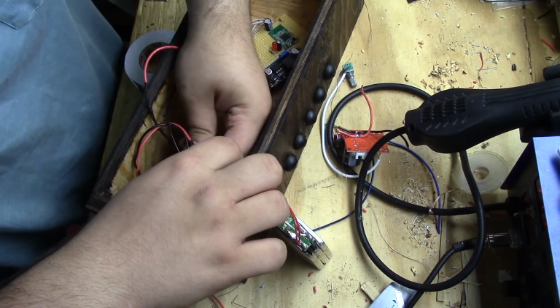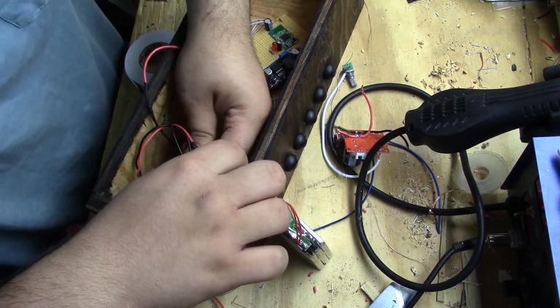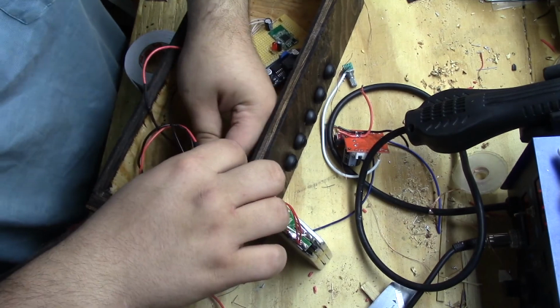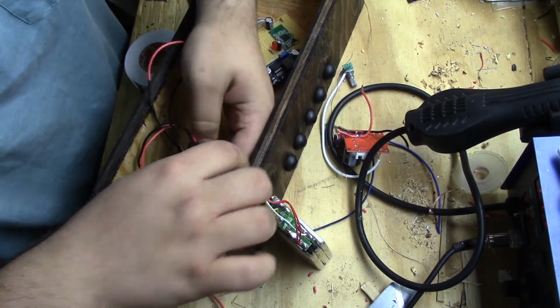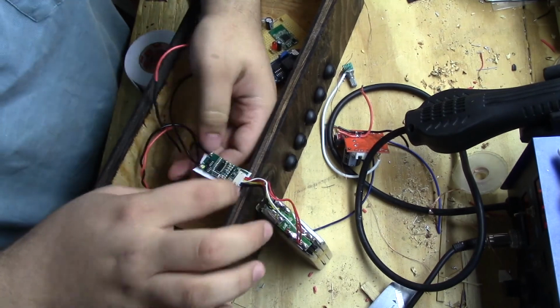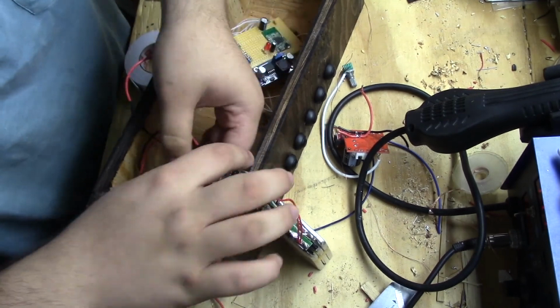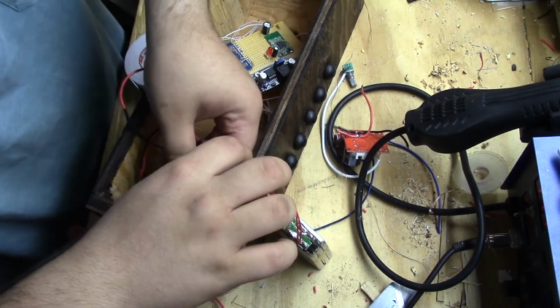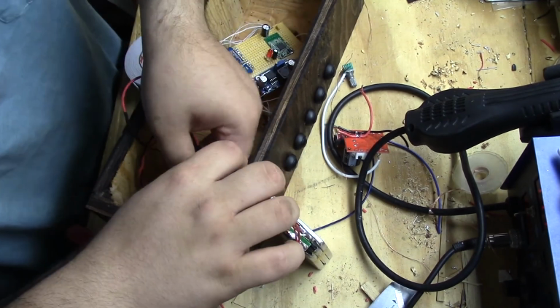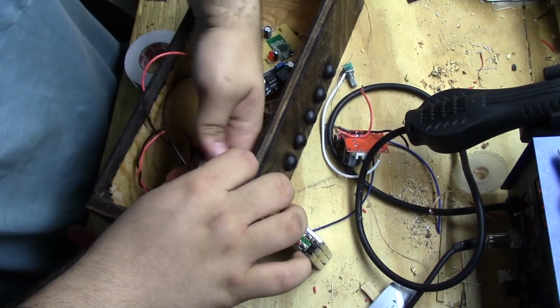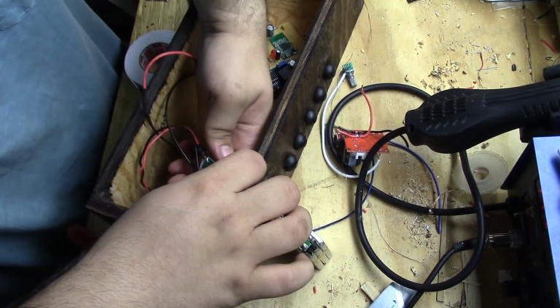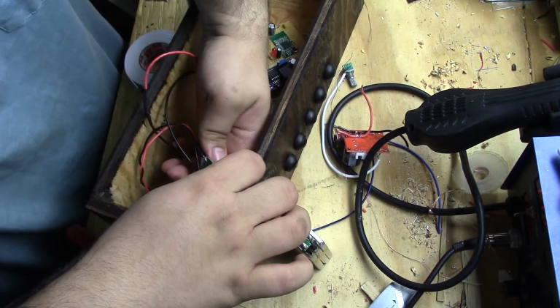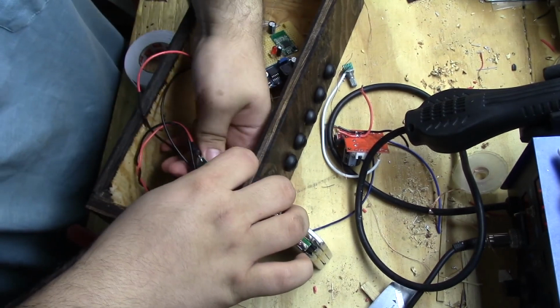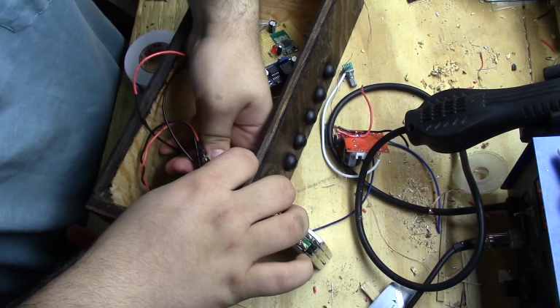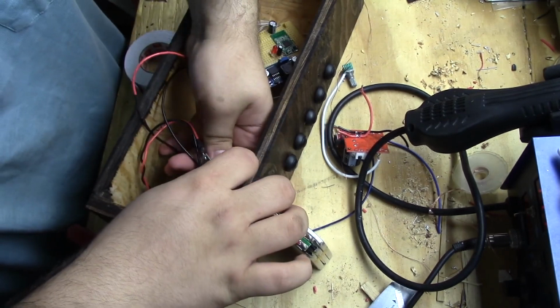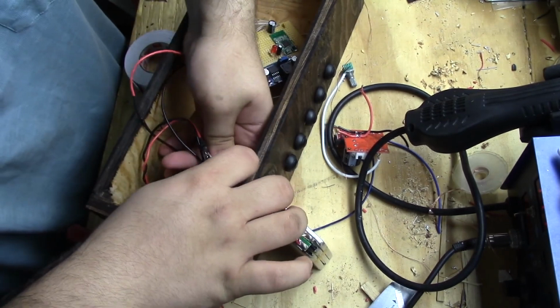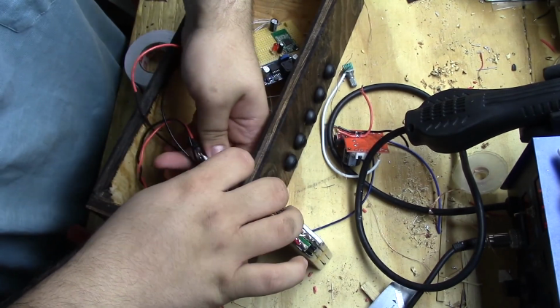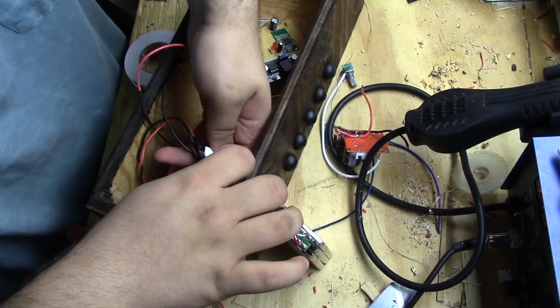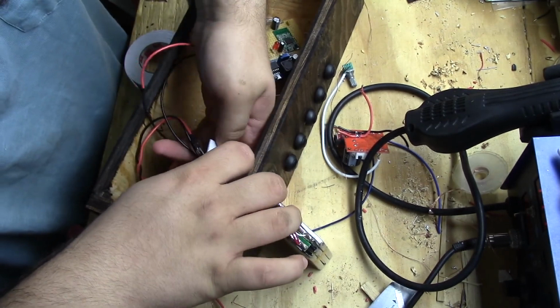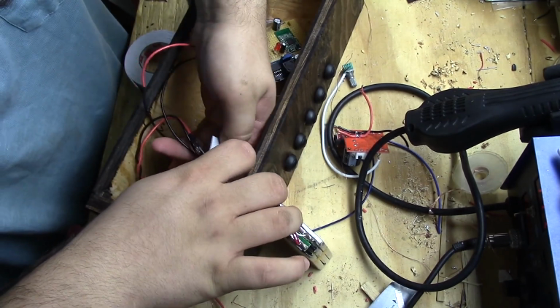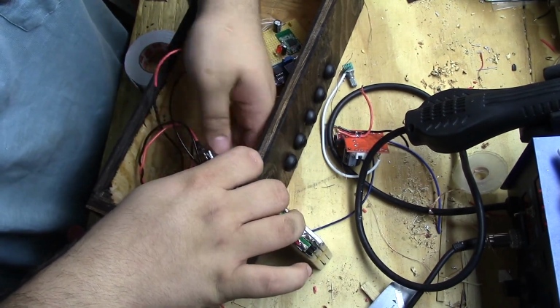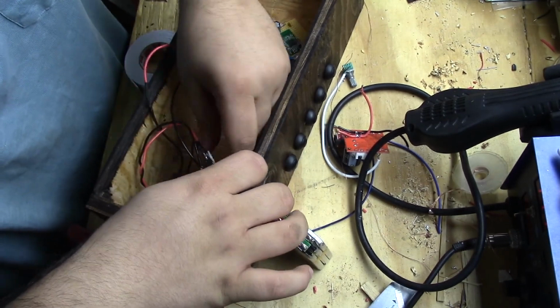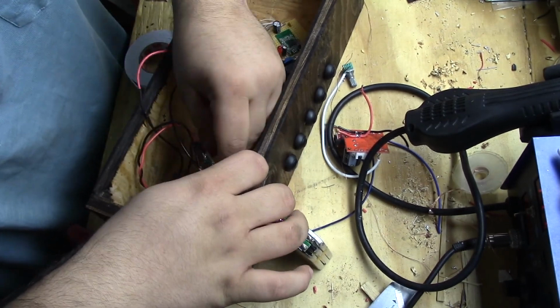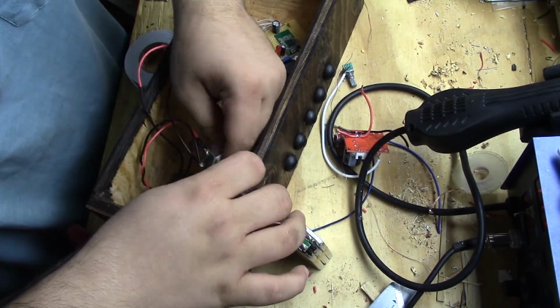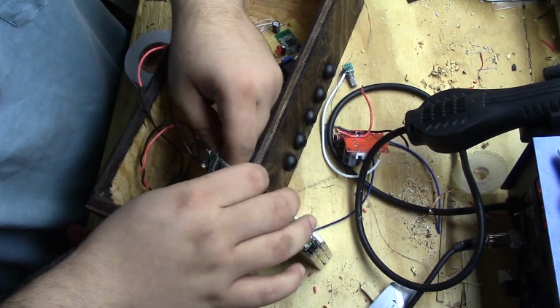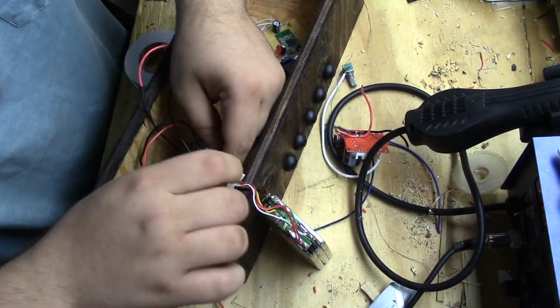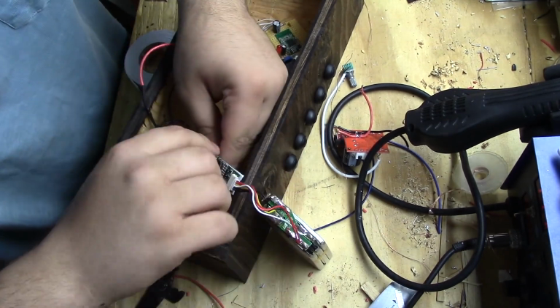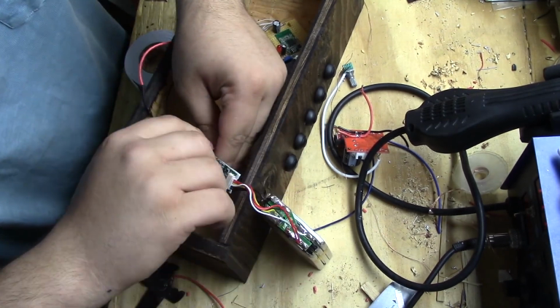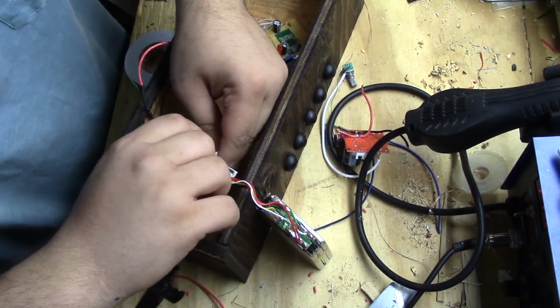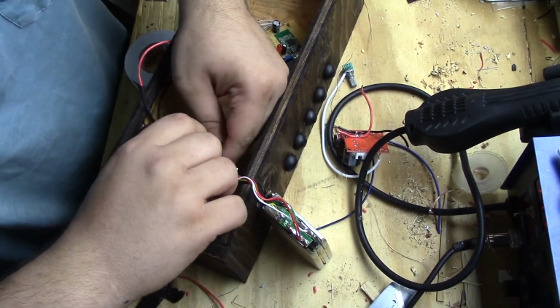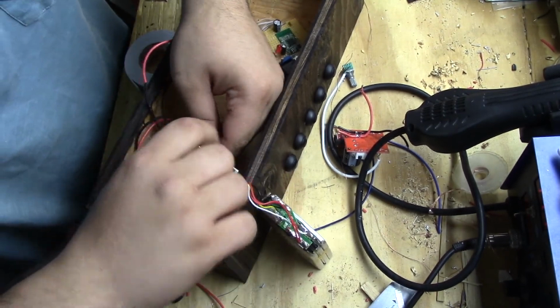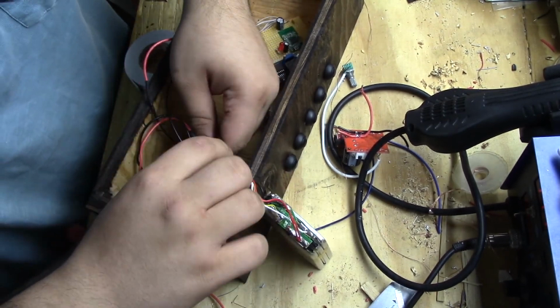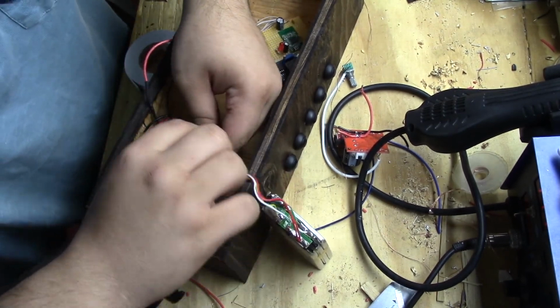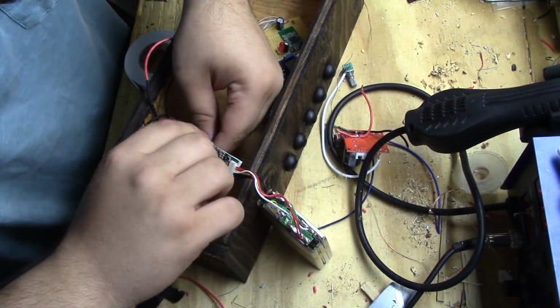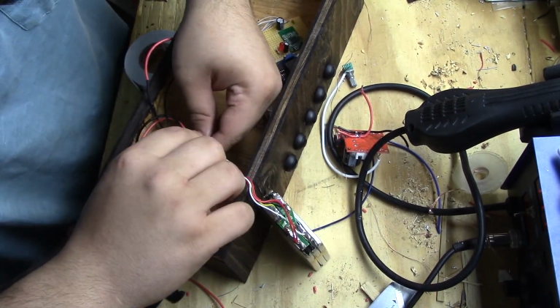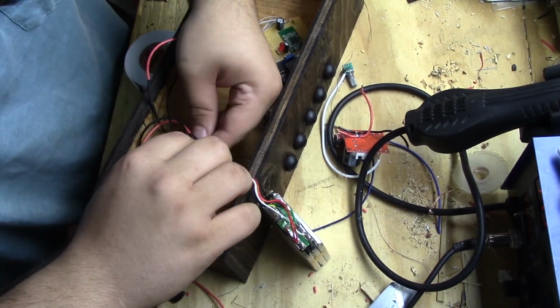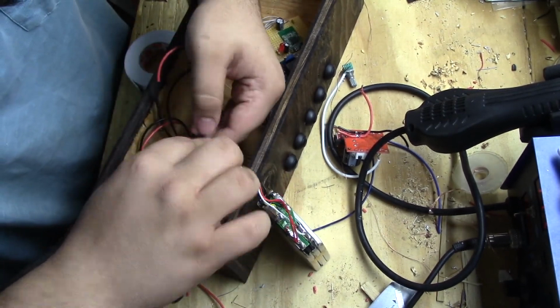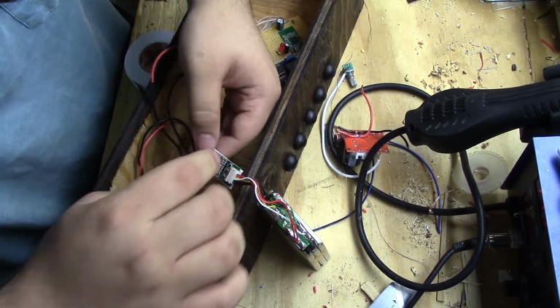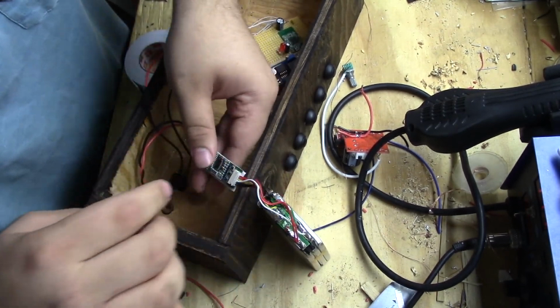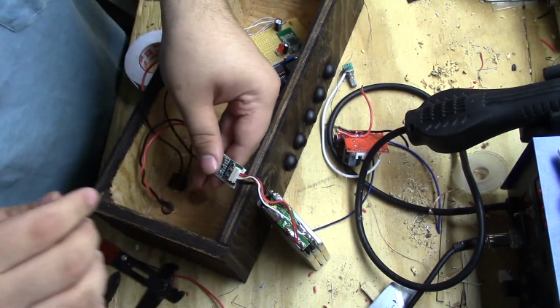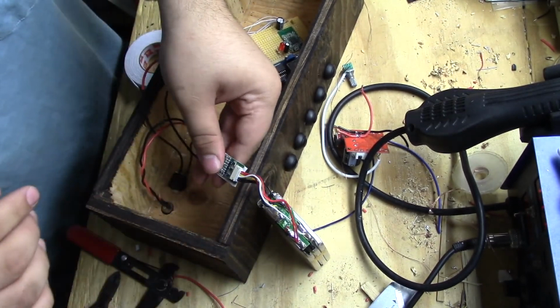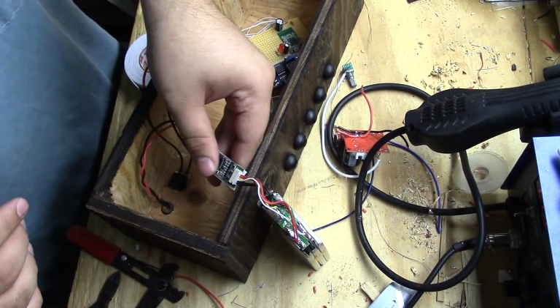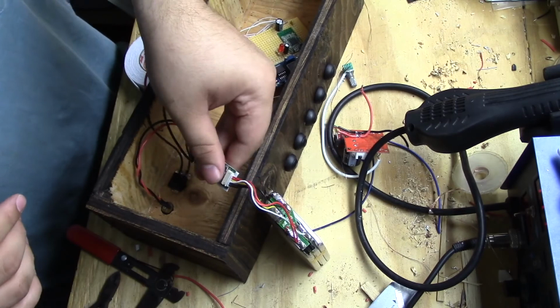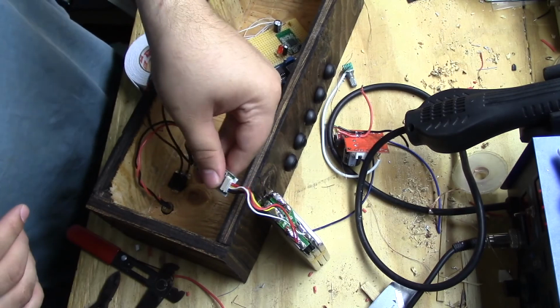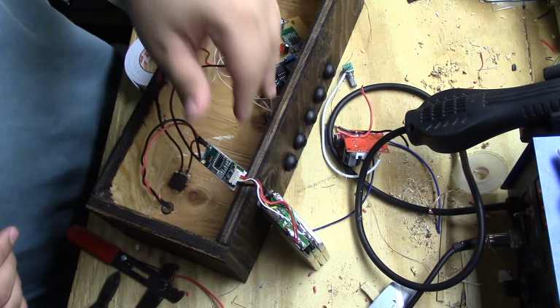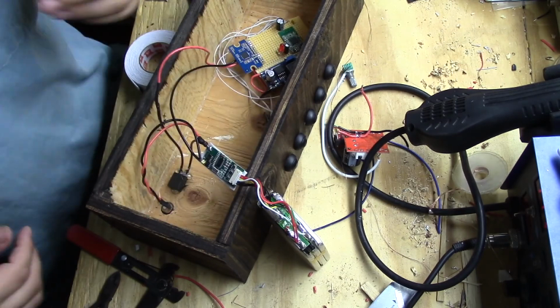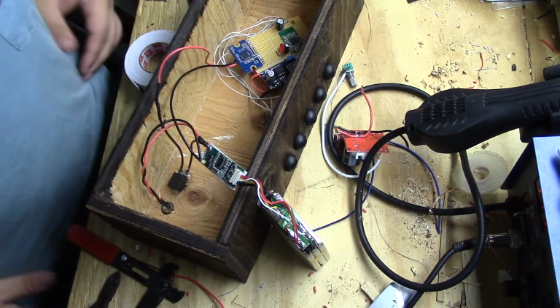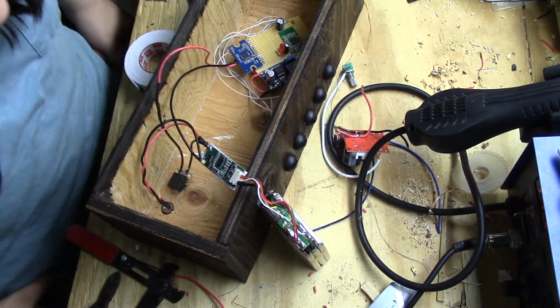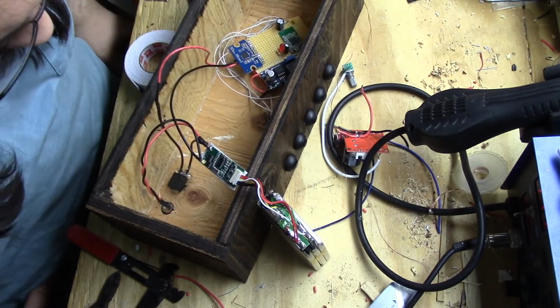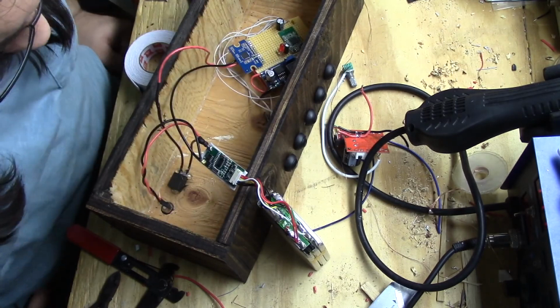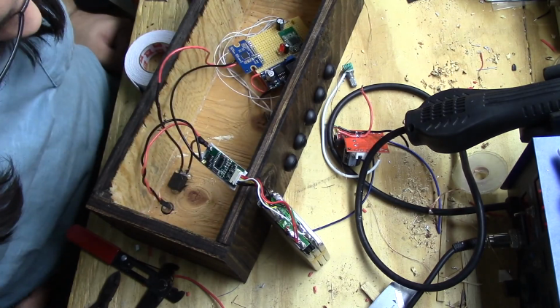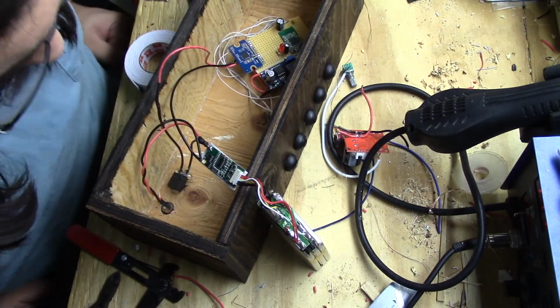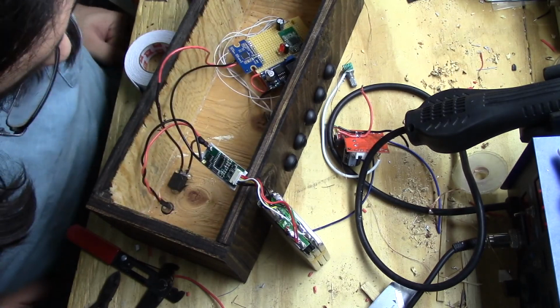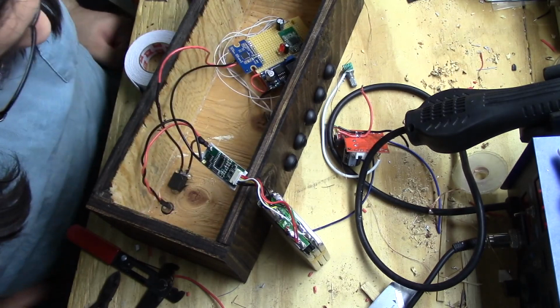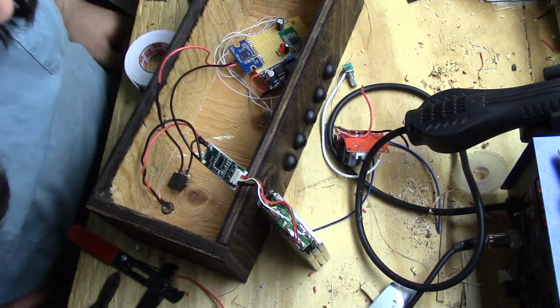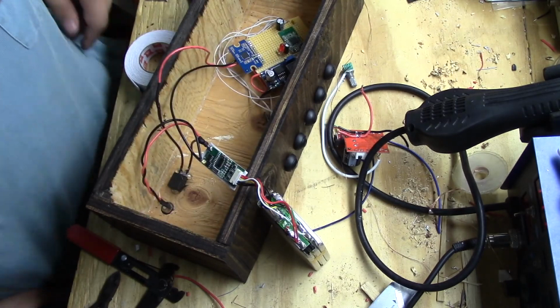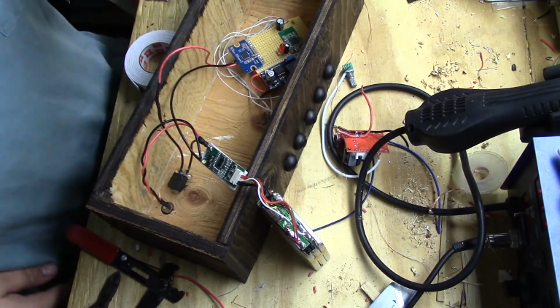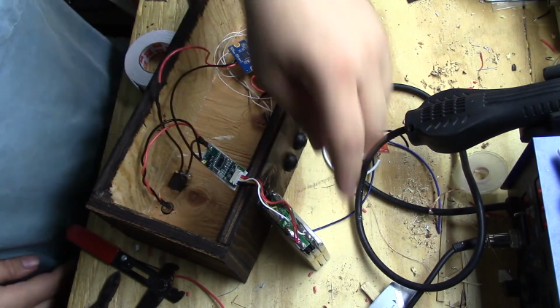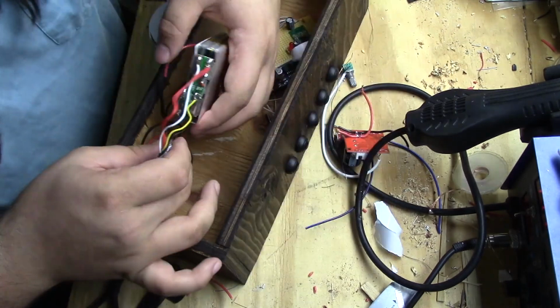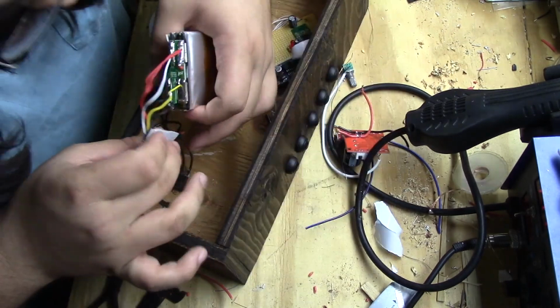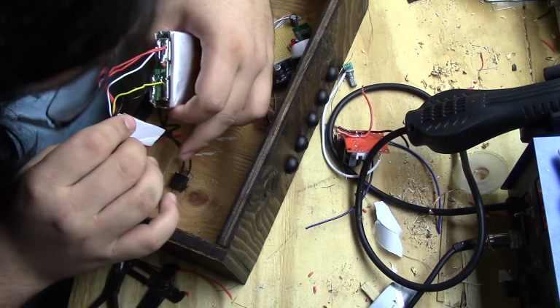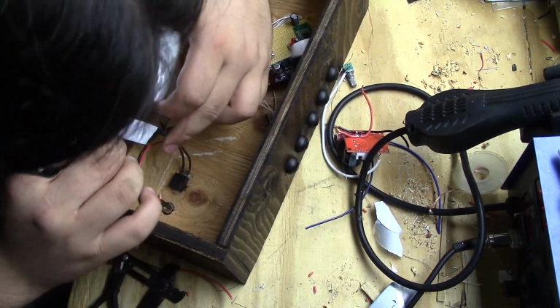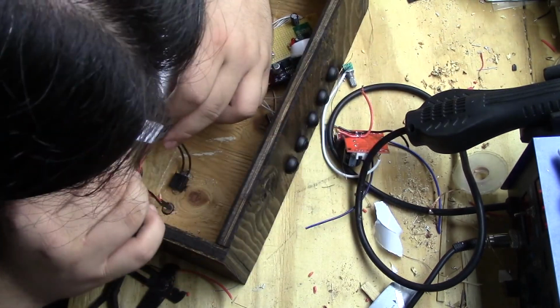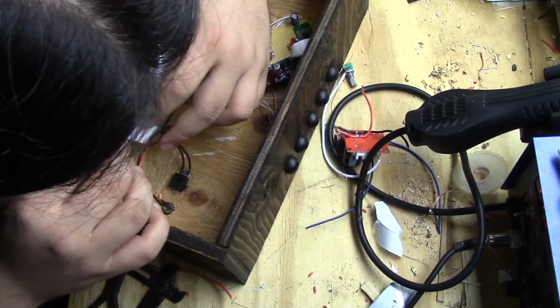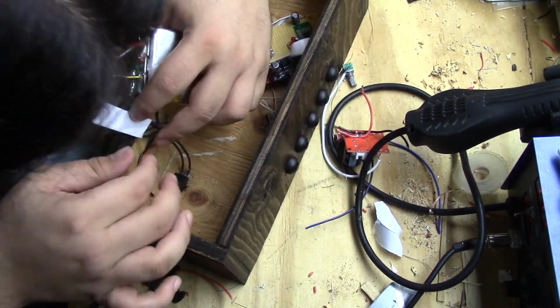In order to keep the Bluetooth module, battery pack, and BMS from flopping around, I'm going to be mounting them using some double-sided tape.